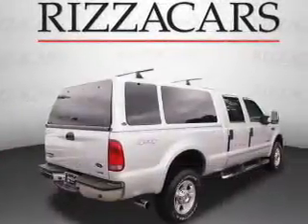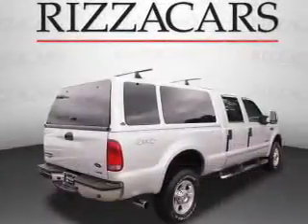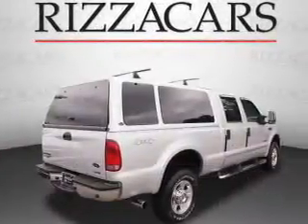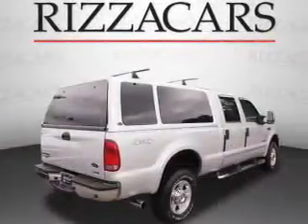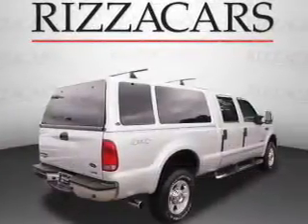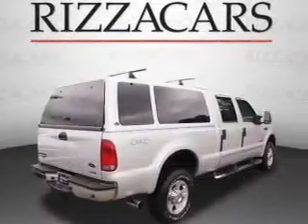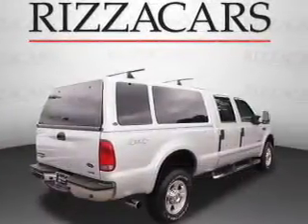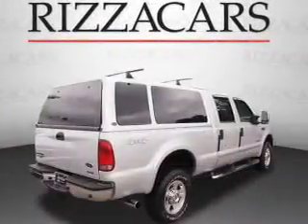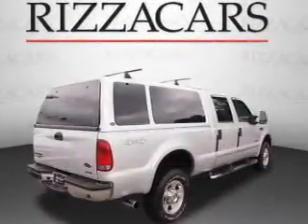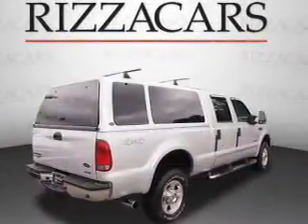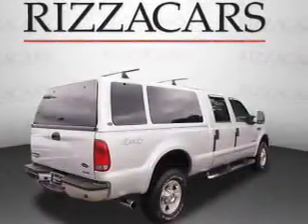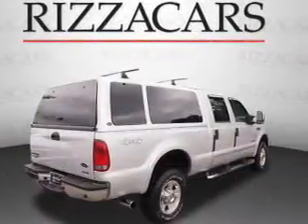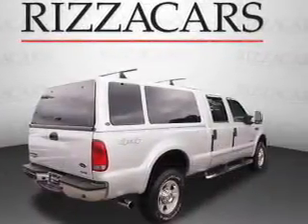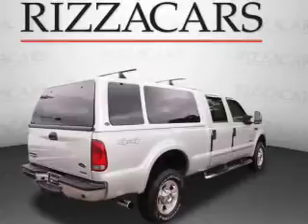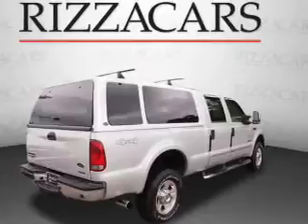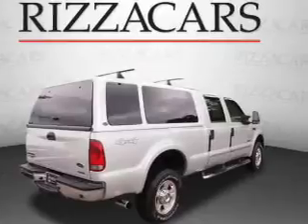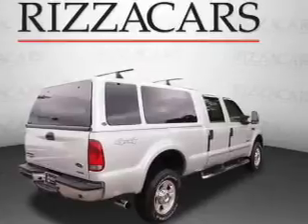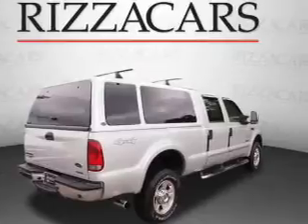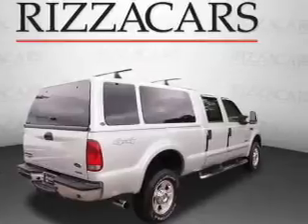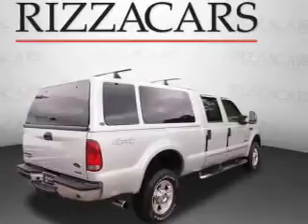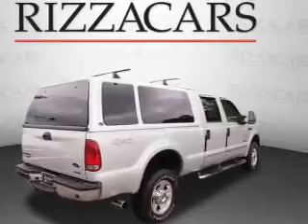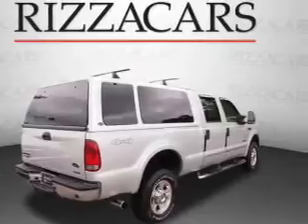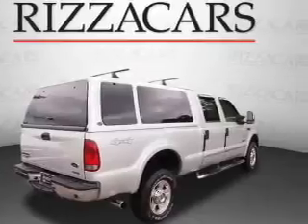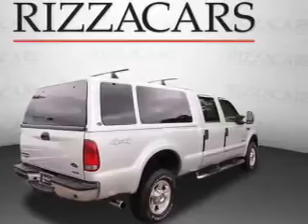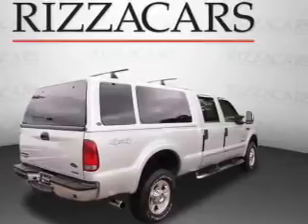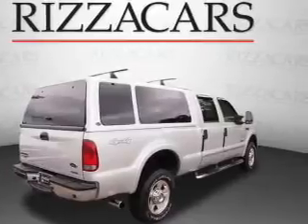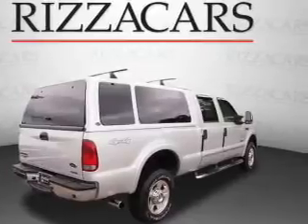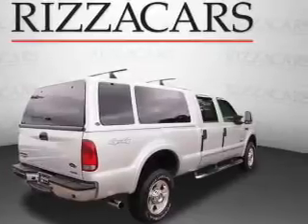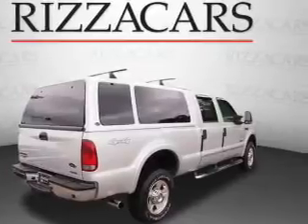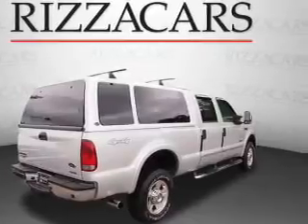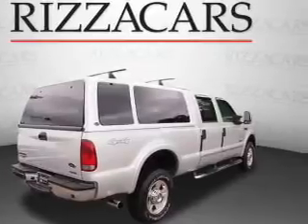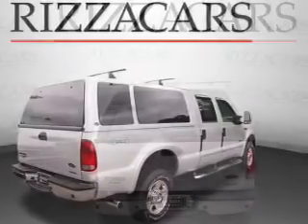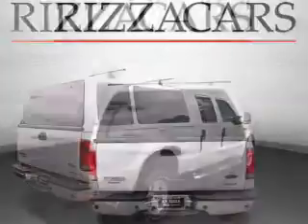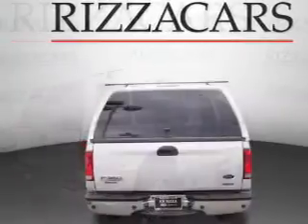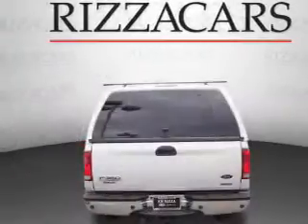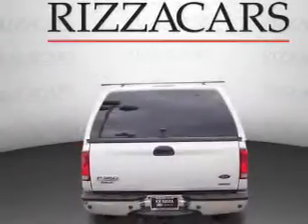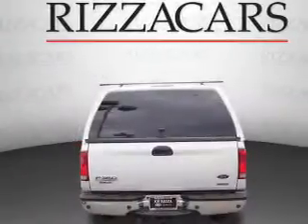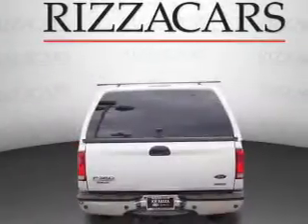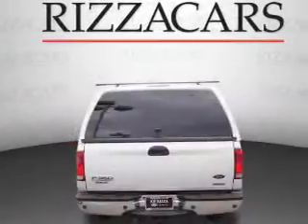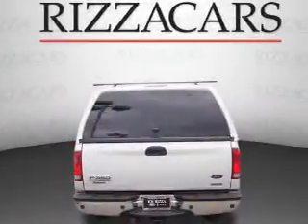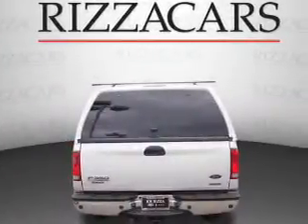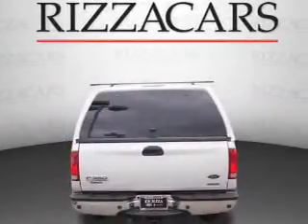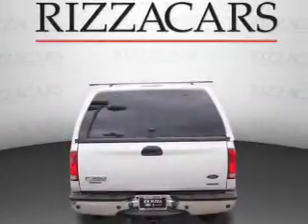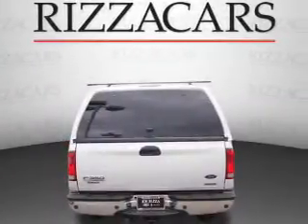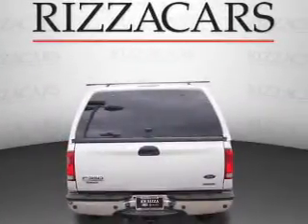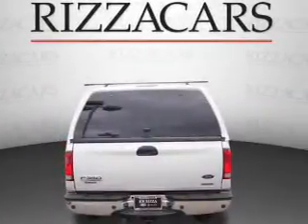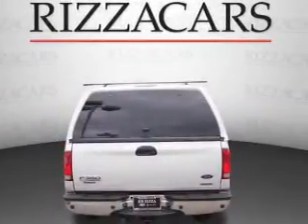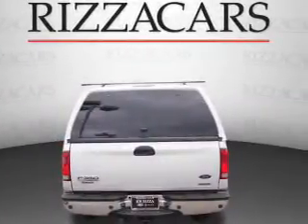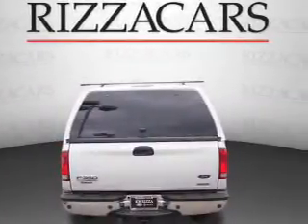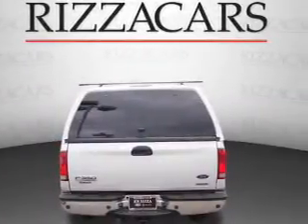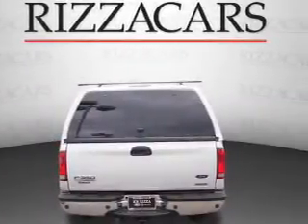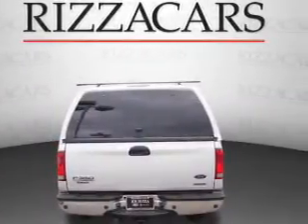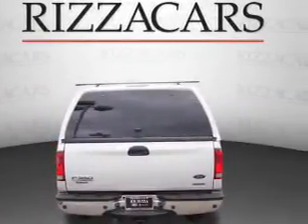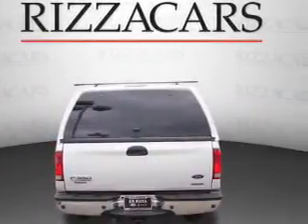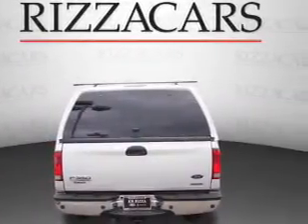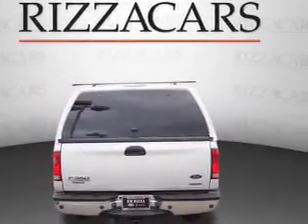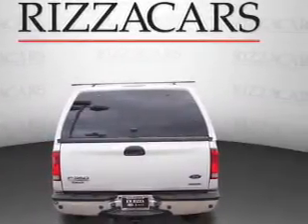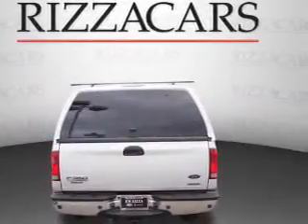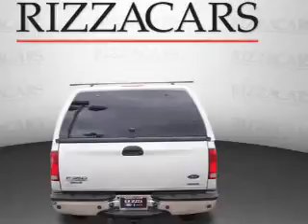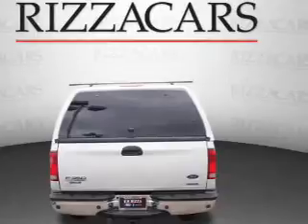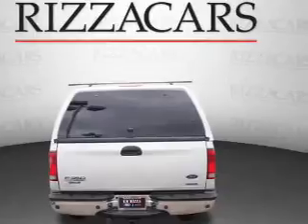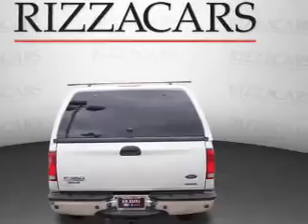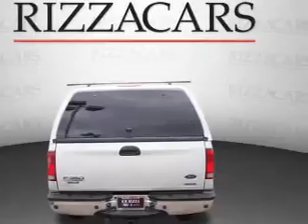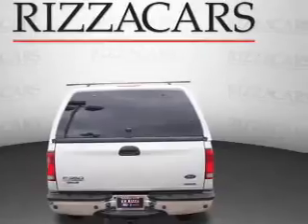The features include a sunroof, tow package, keyless entry, power mirrors, and anti-lock brakes.